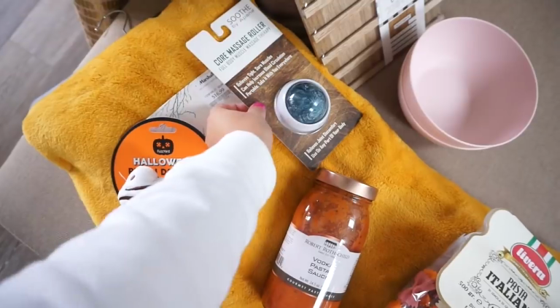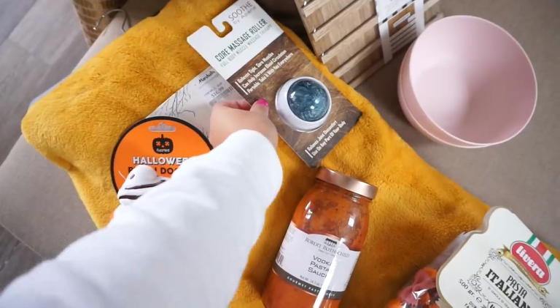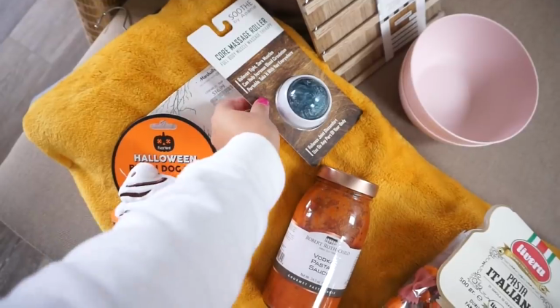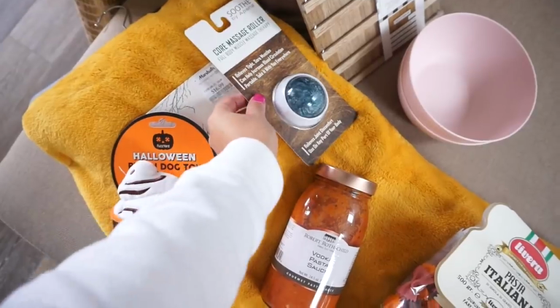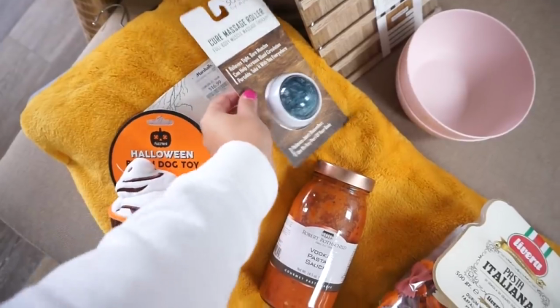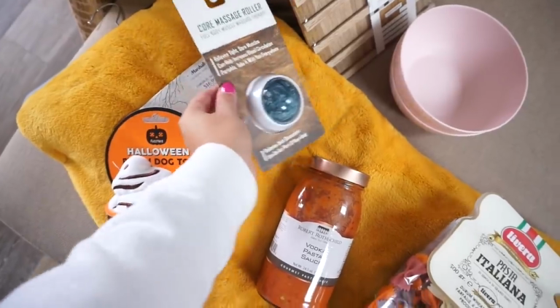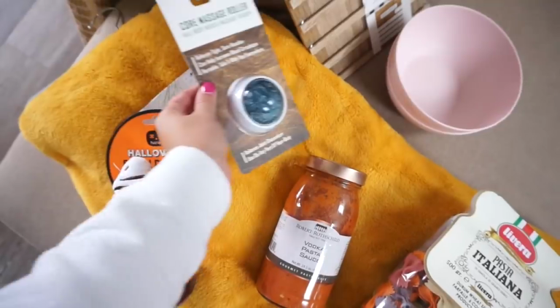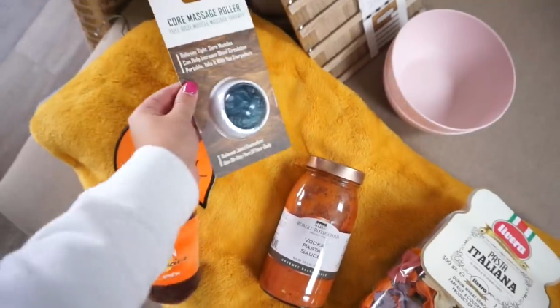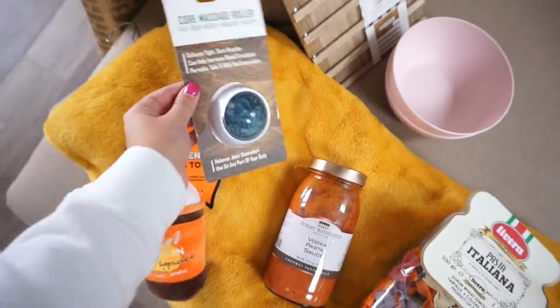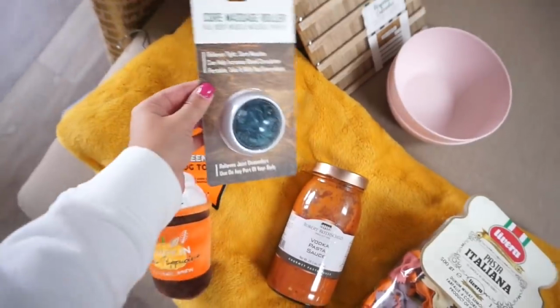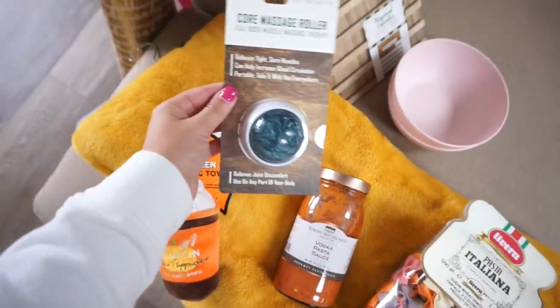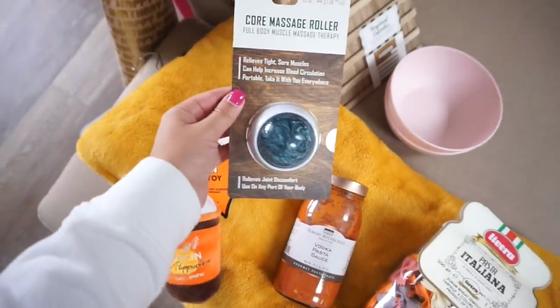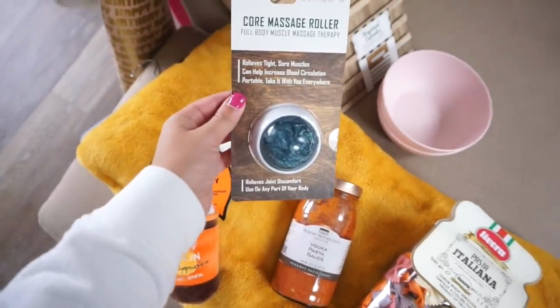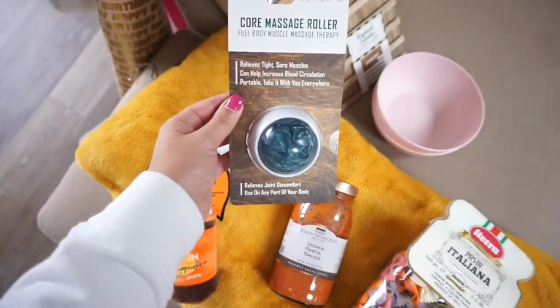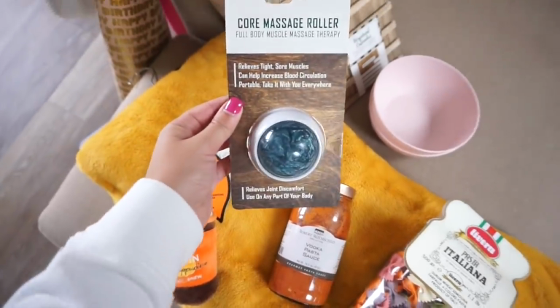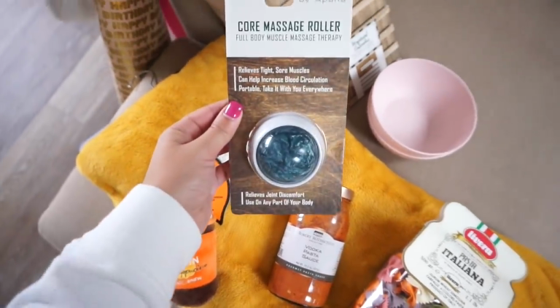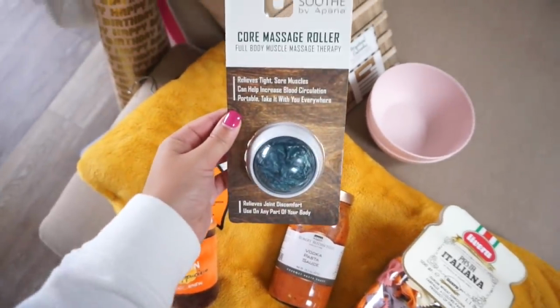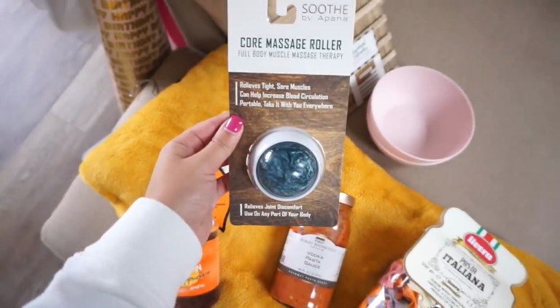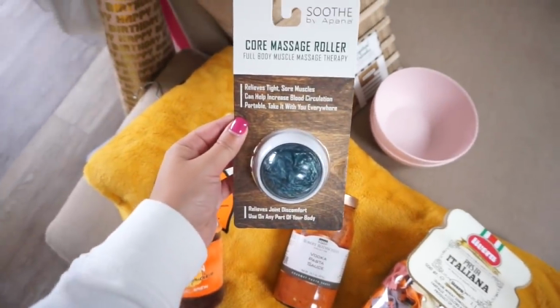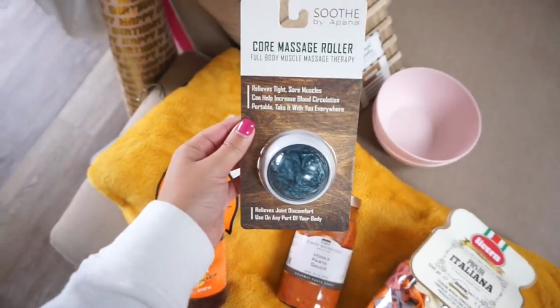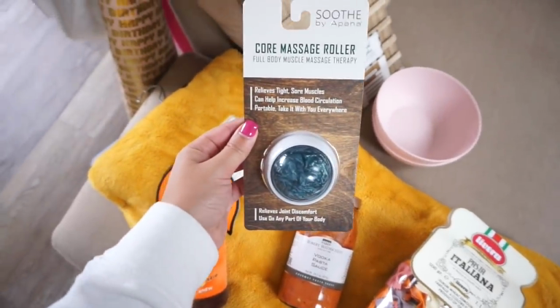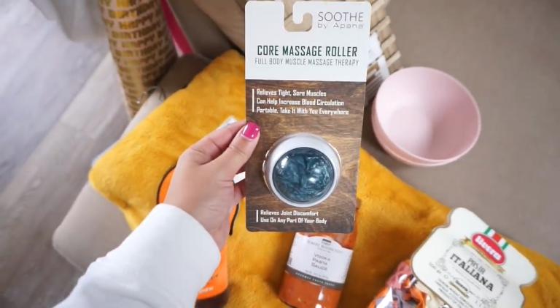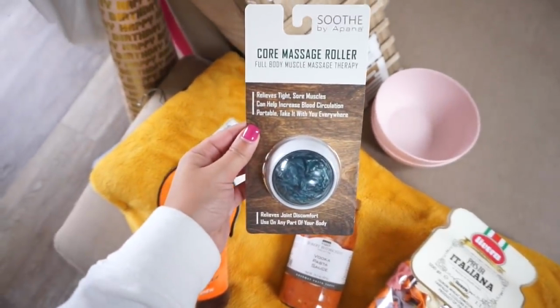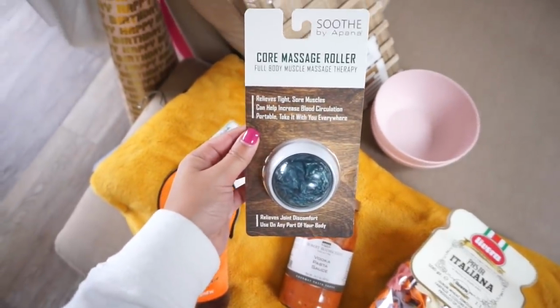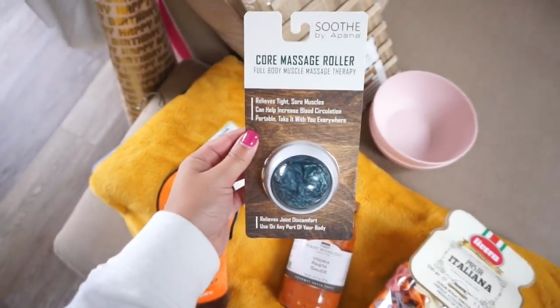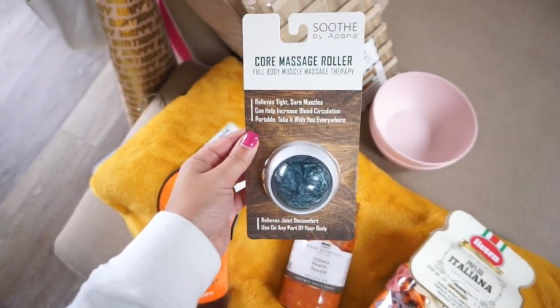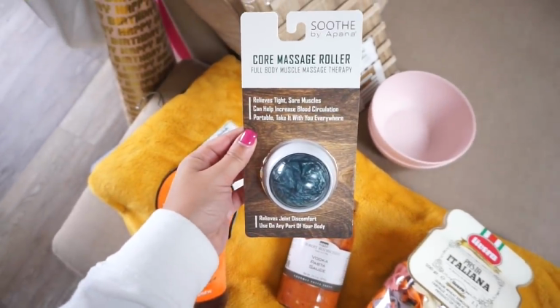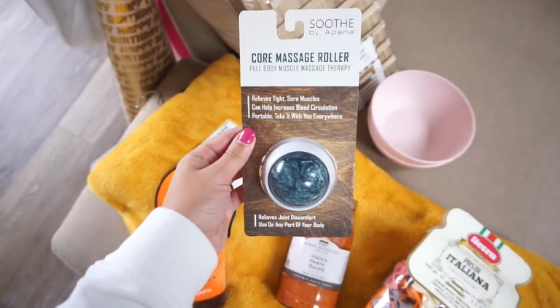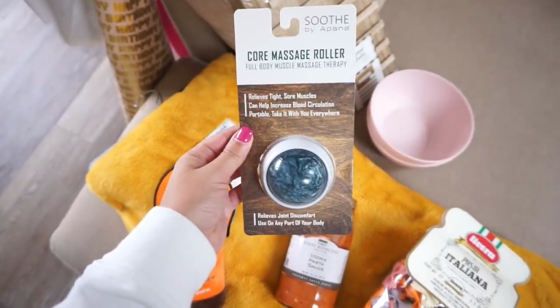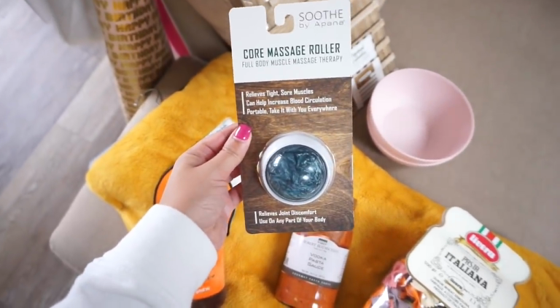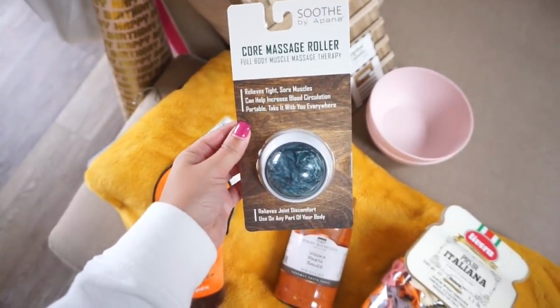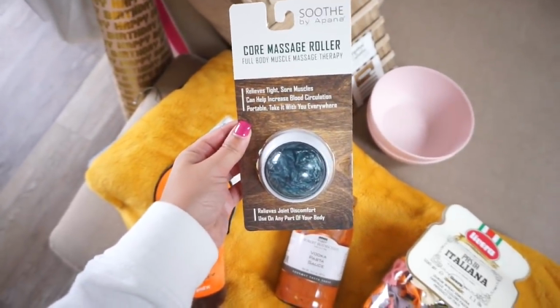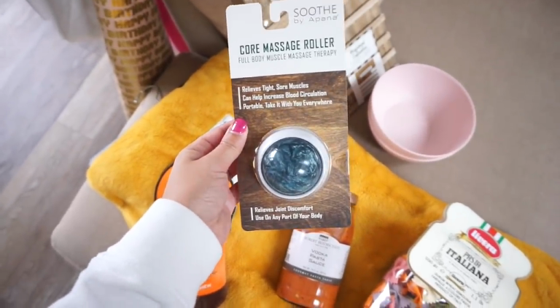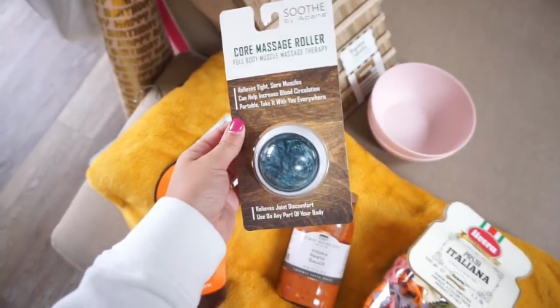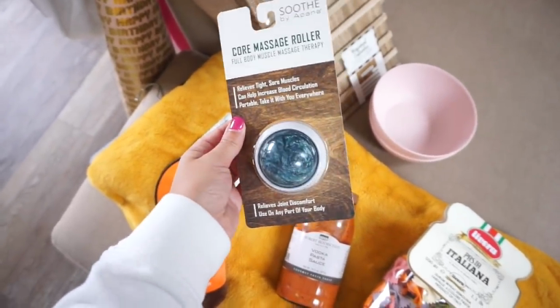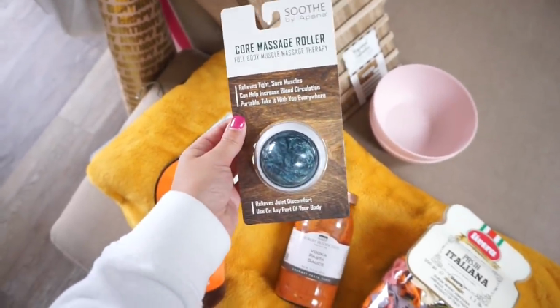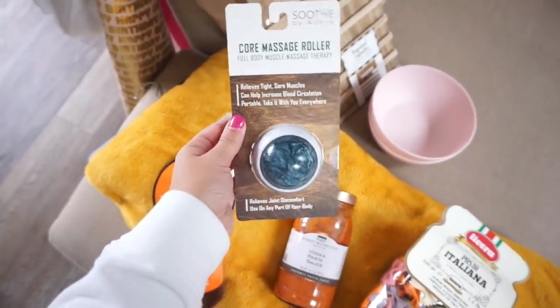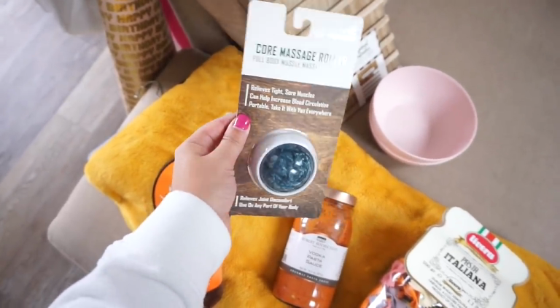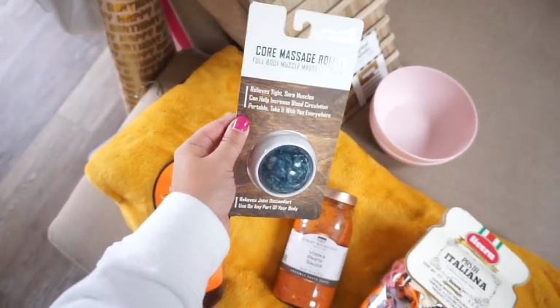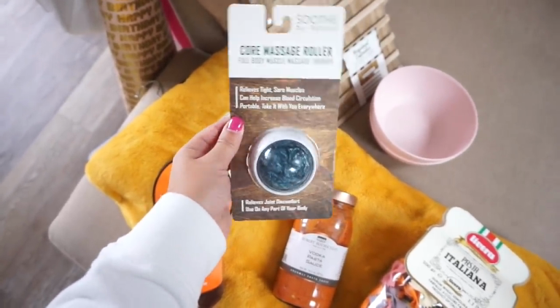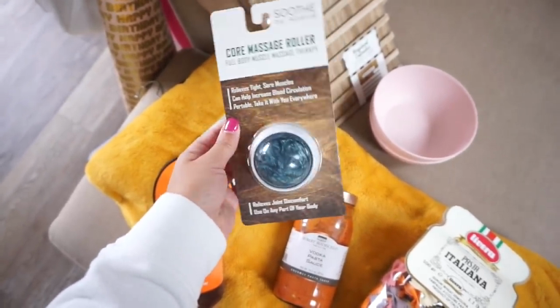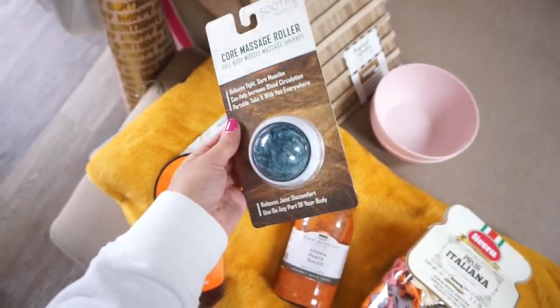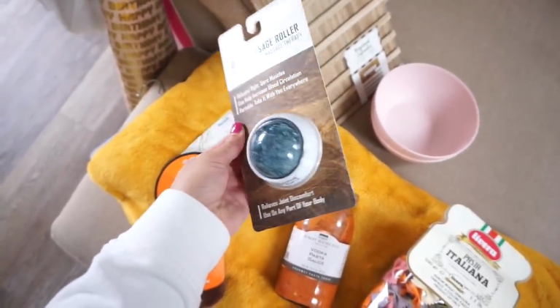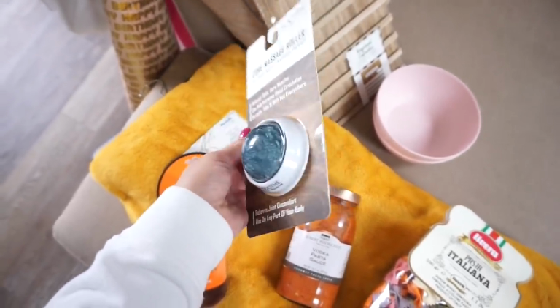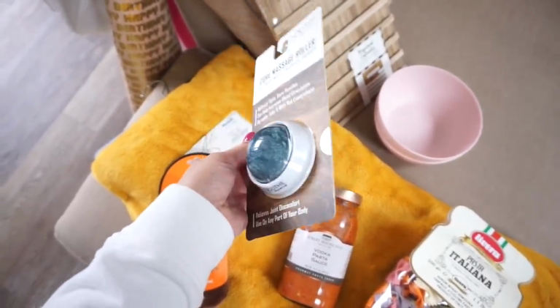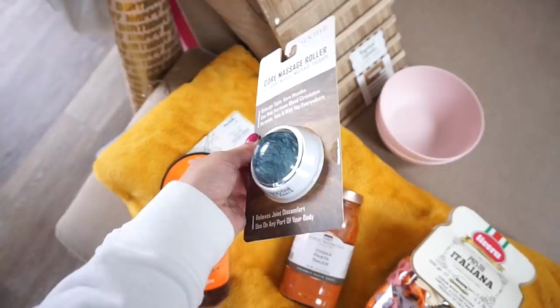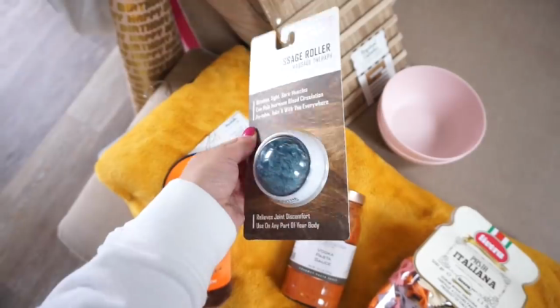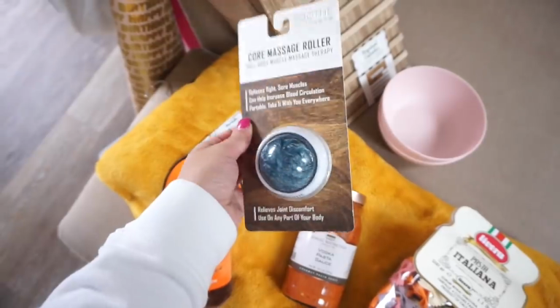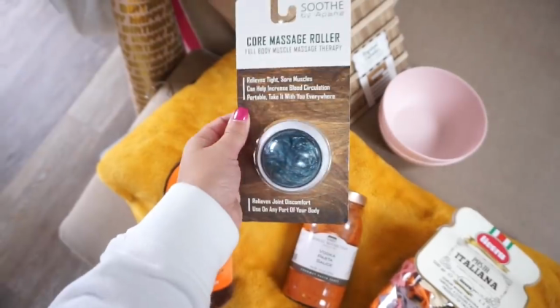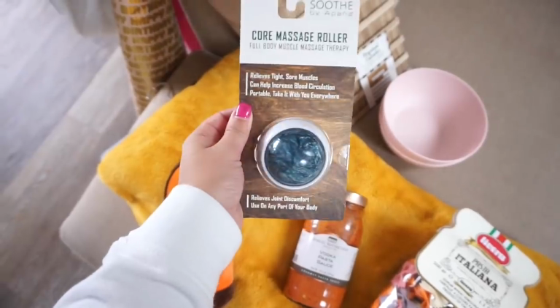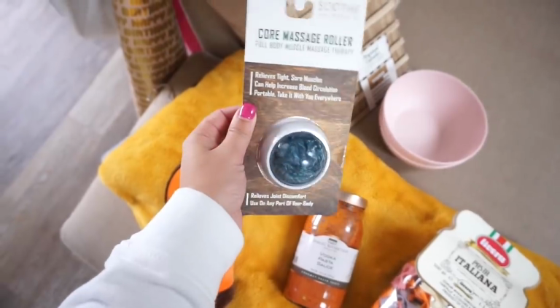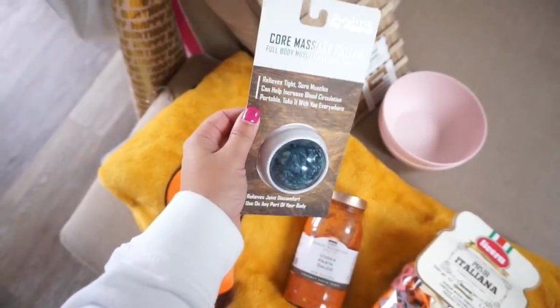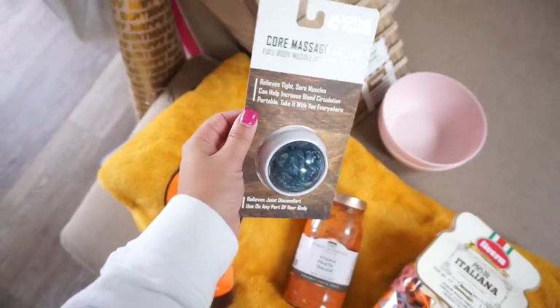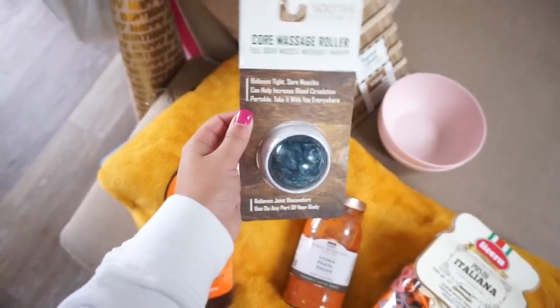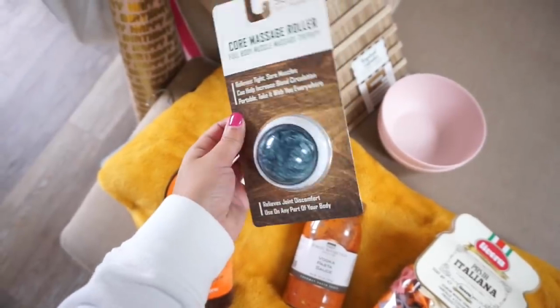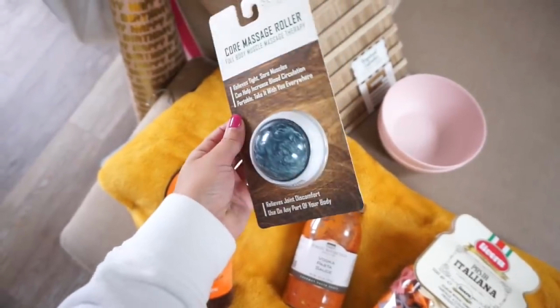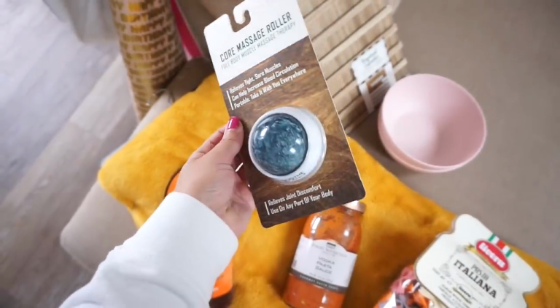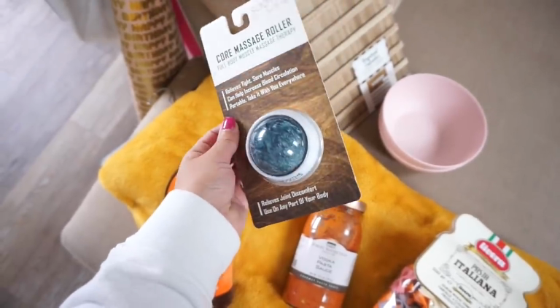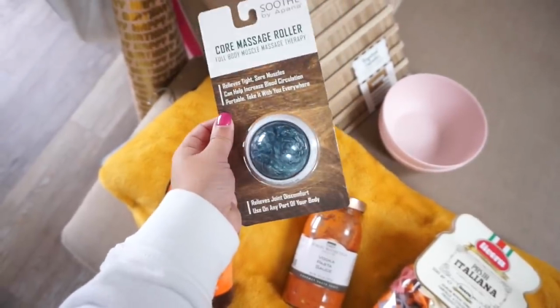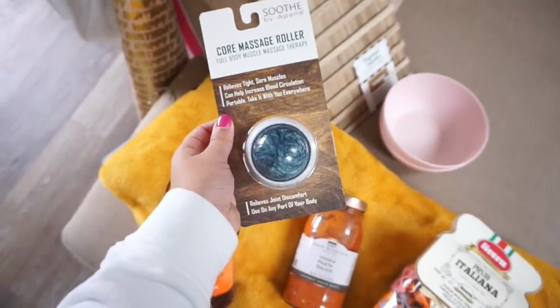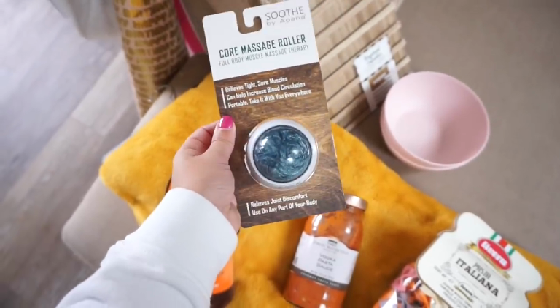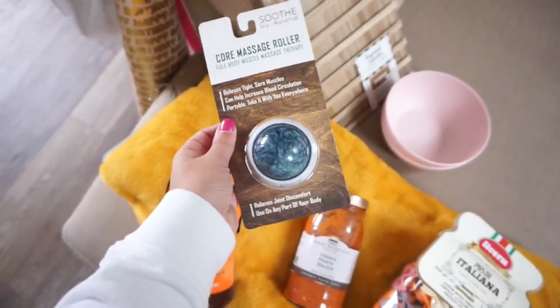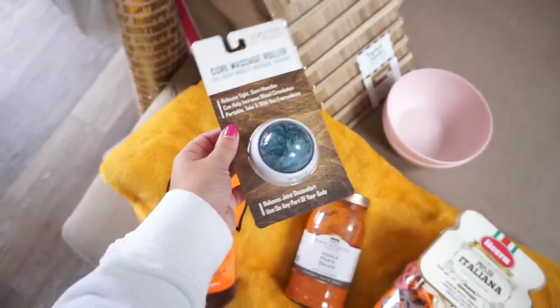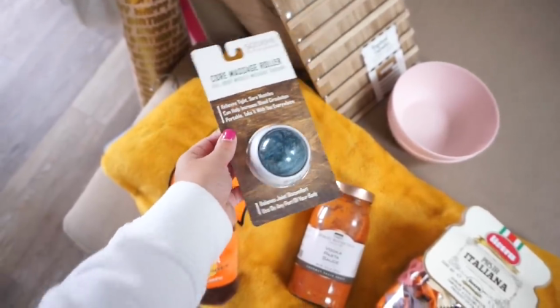For Scott I got this at TJ Maxx — it is a core massage roller. He's been rolling on tennis balls but I think this would work a lot better.